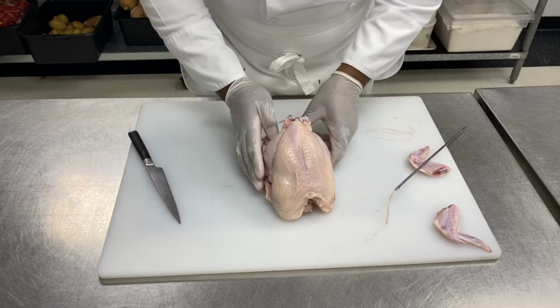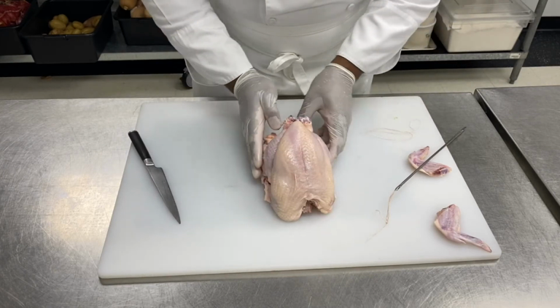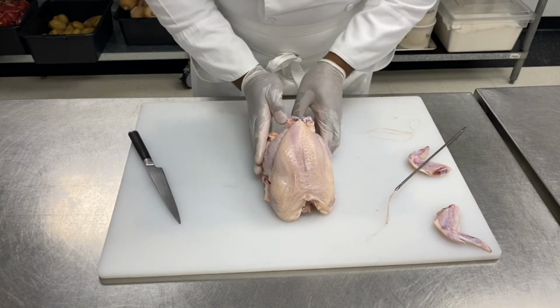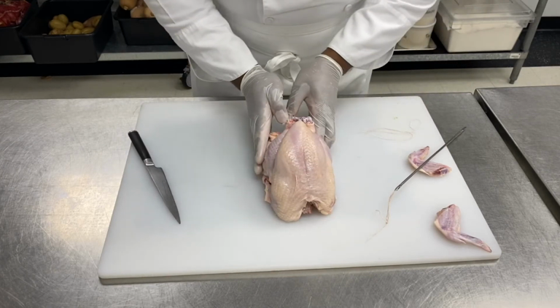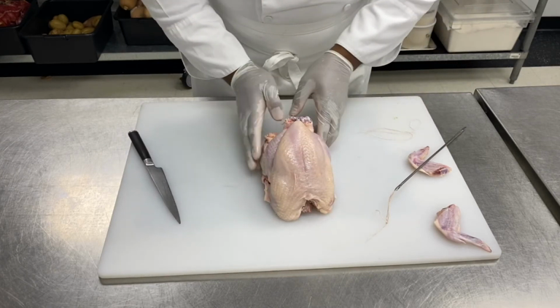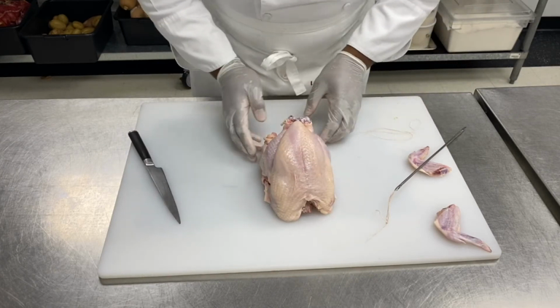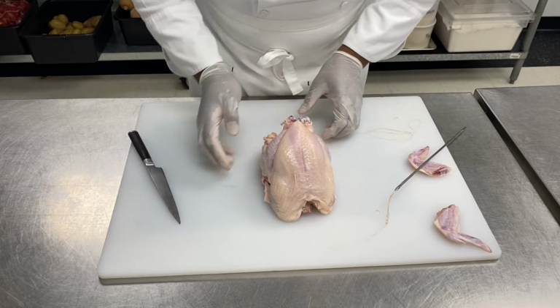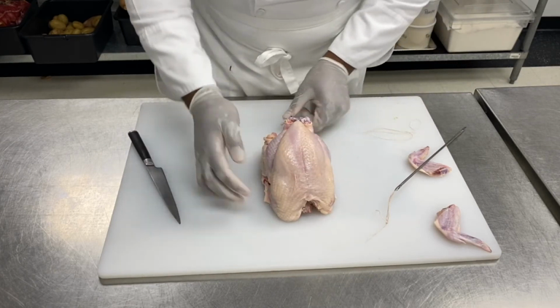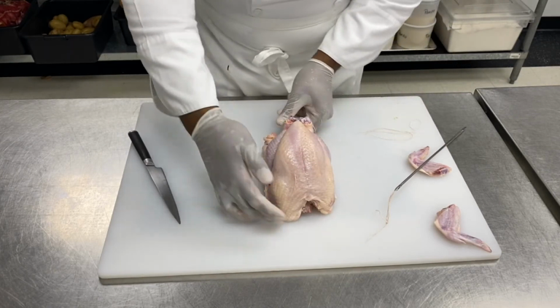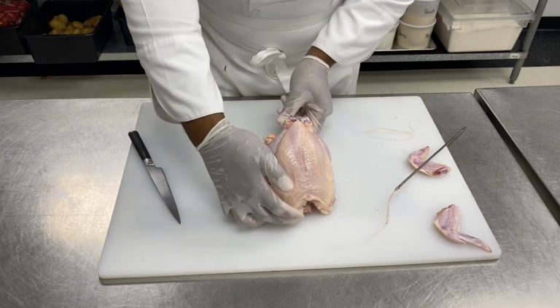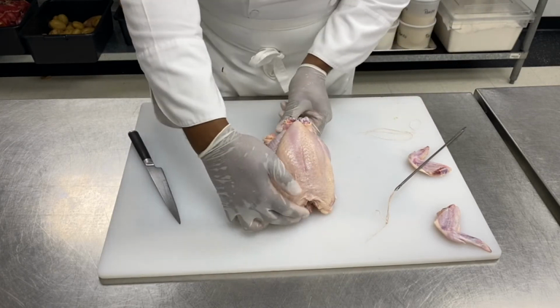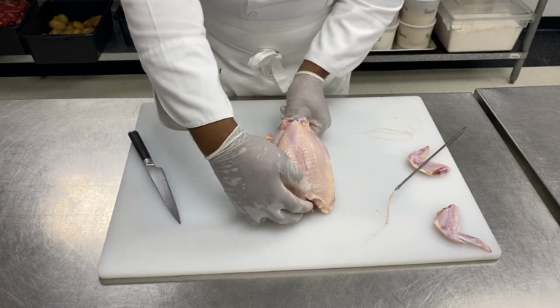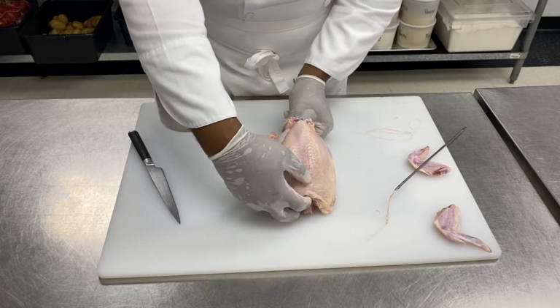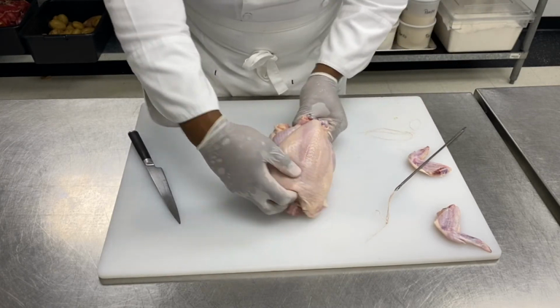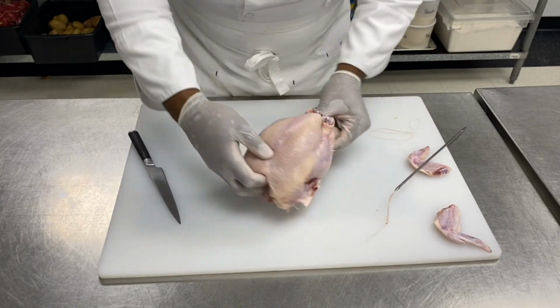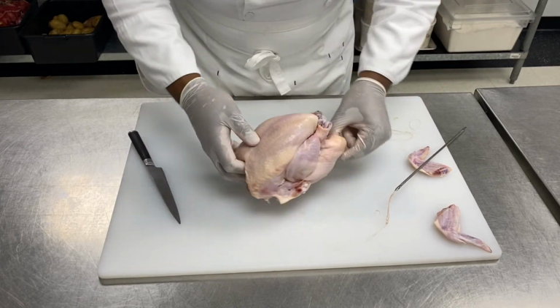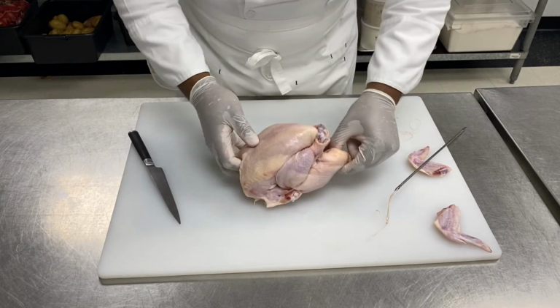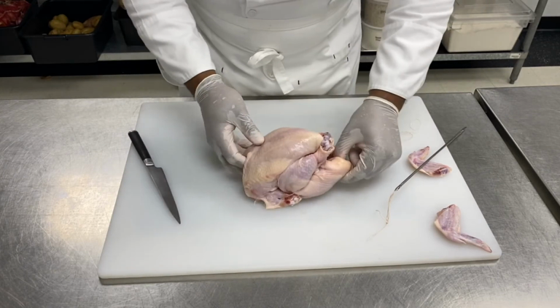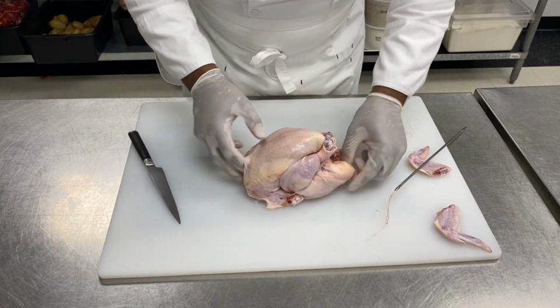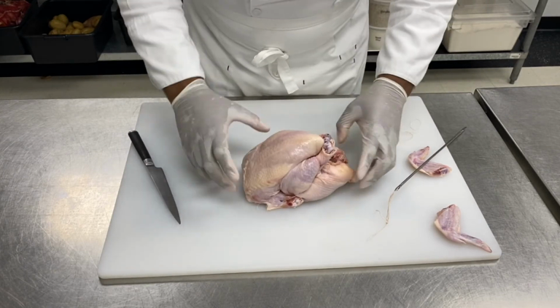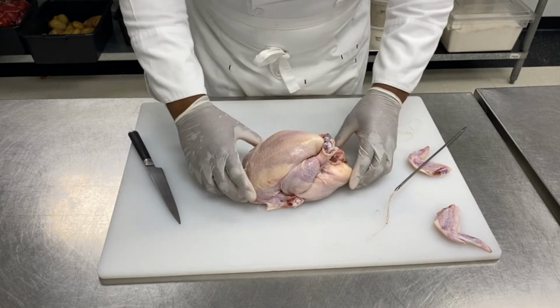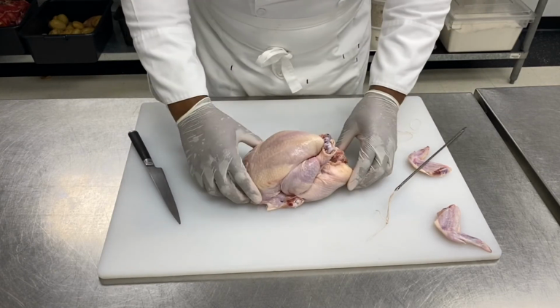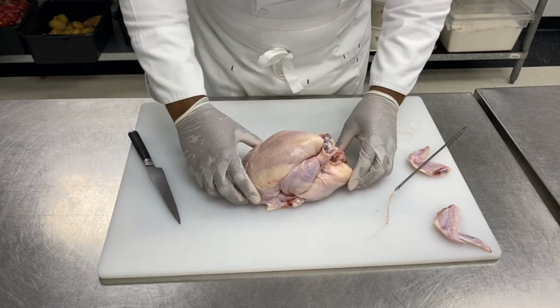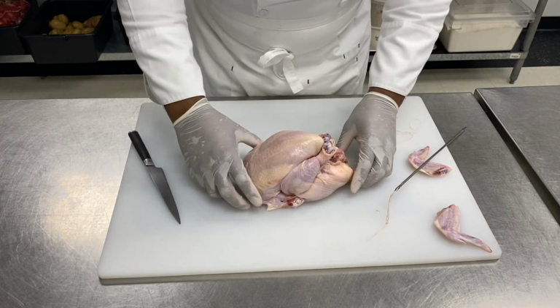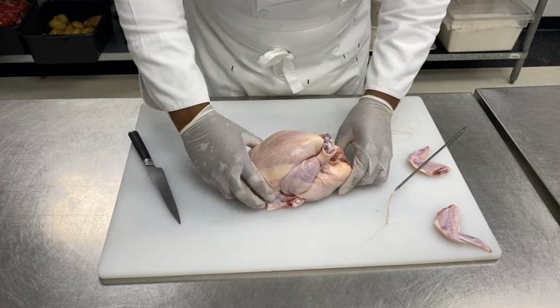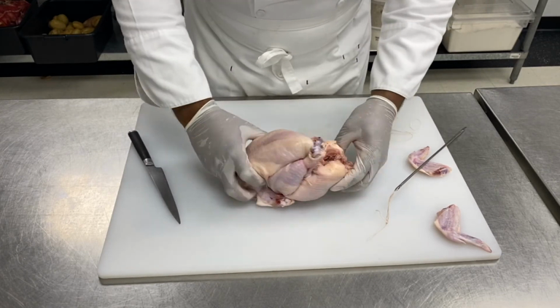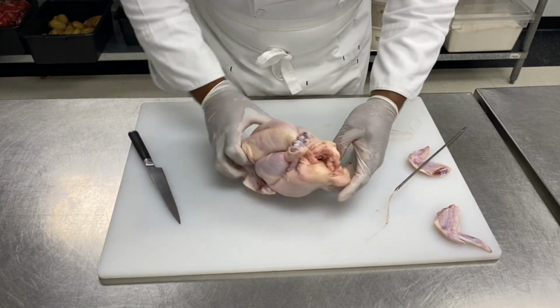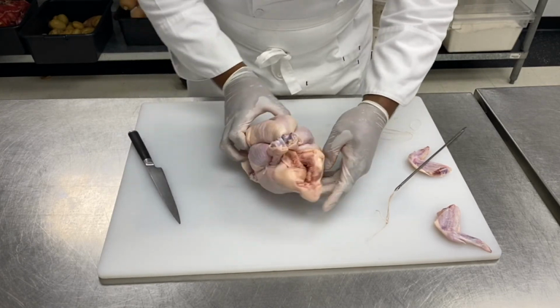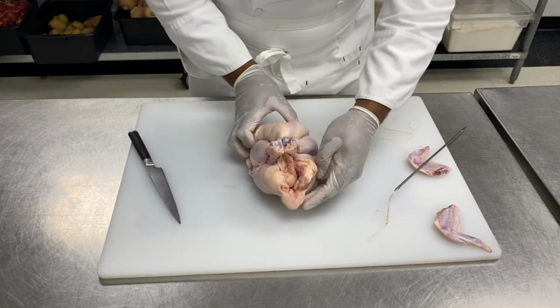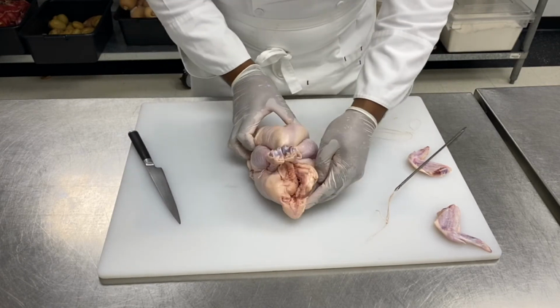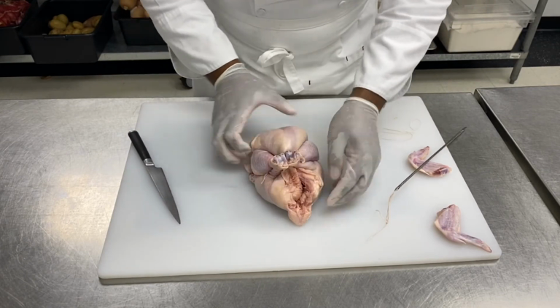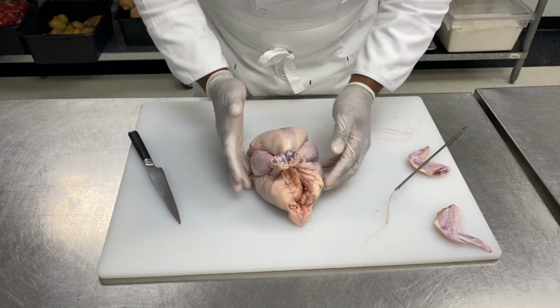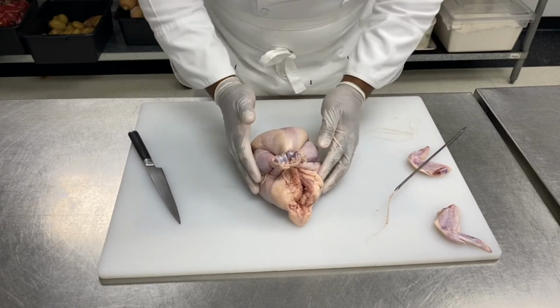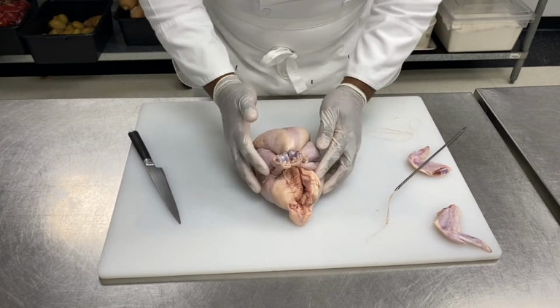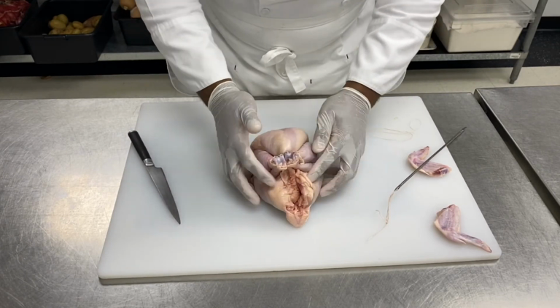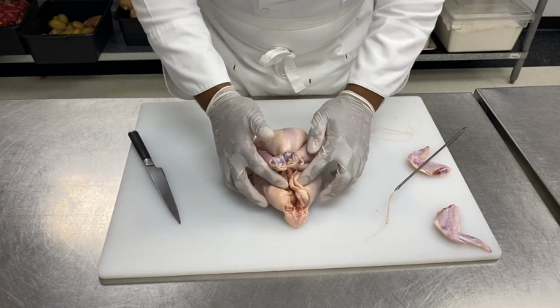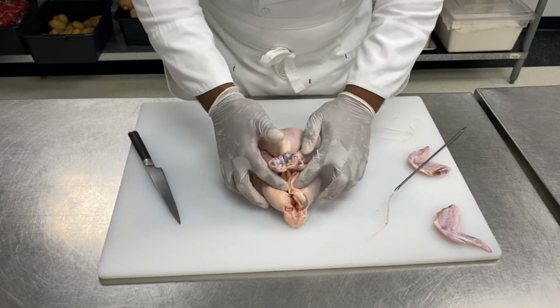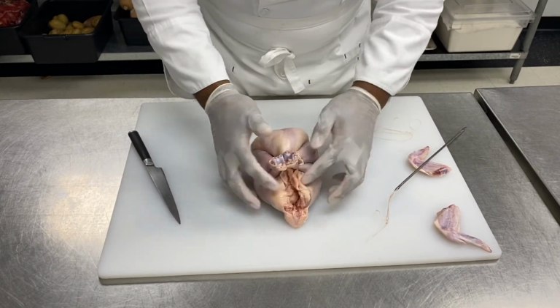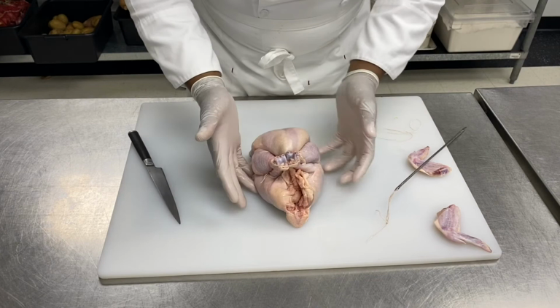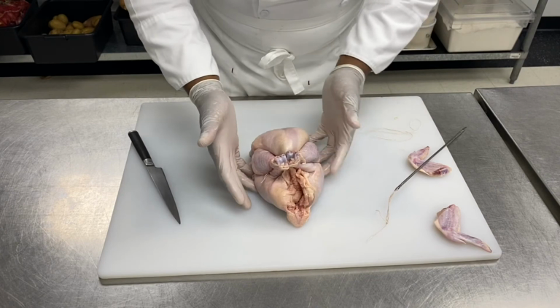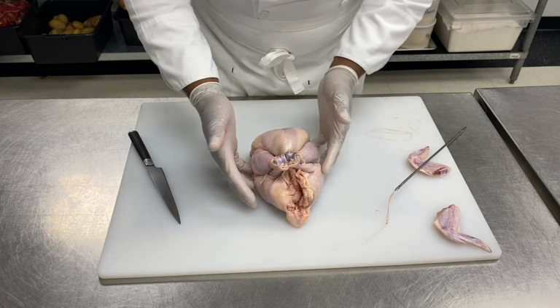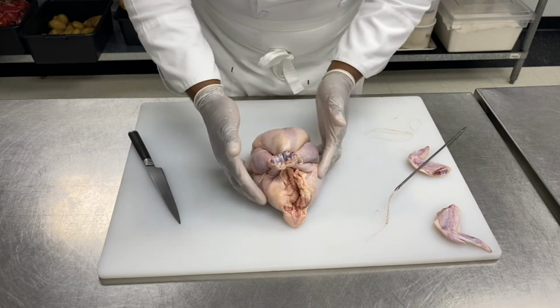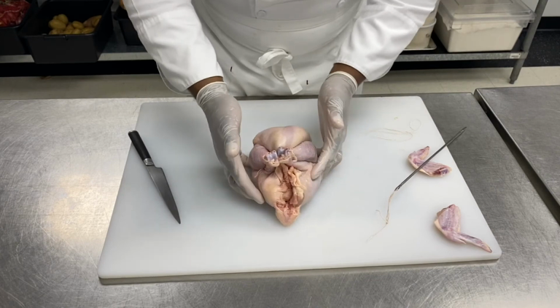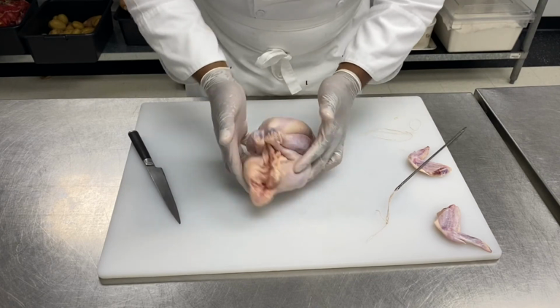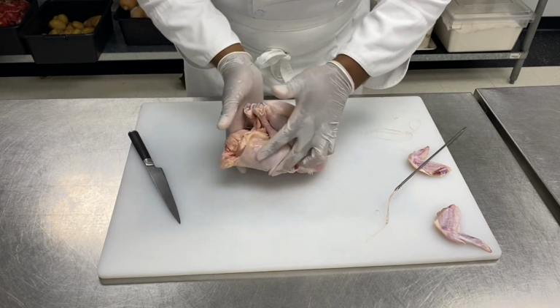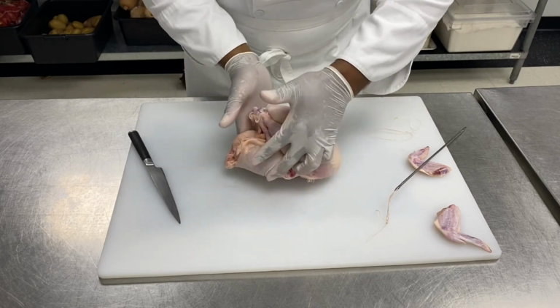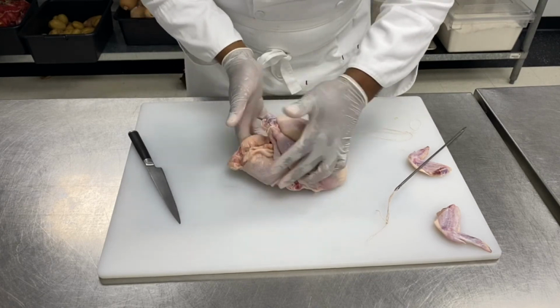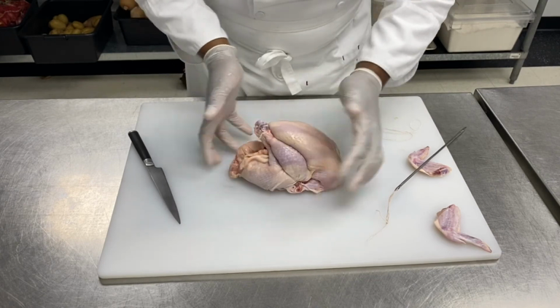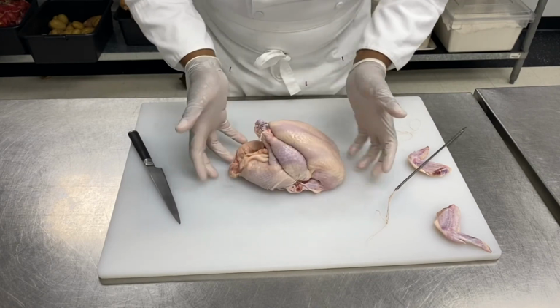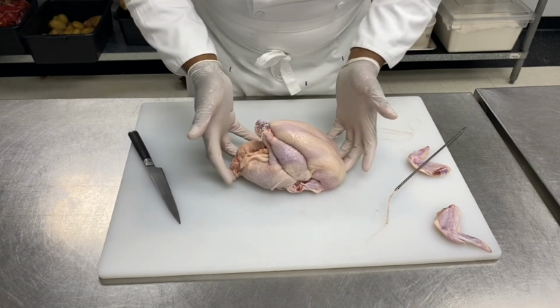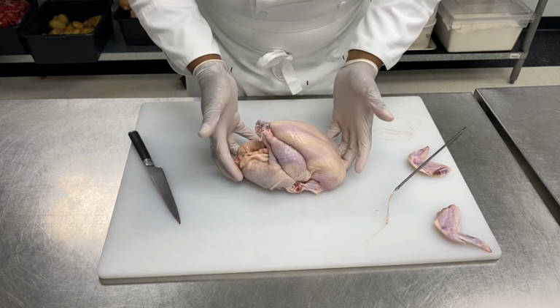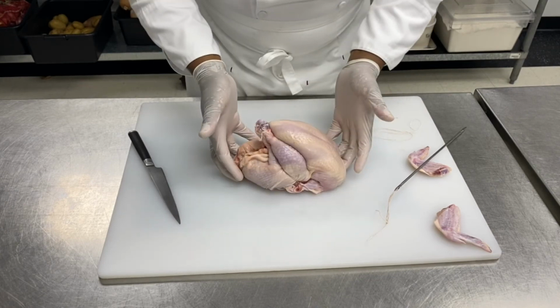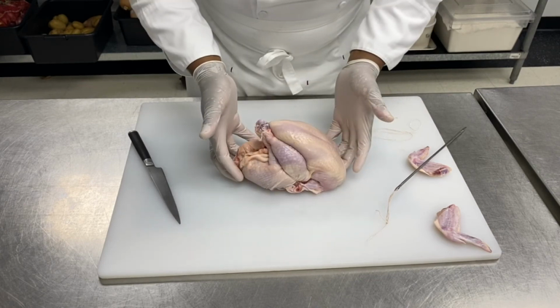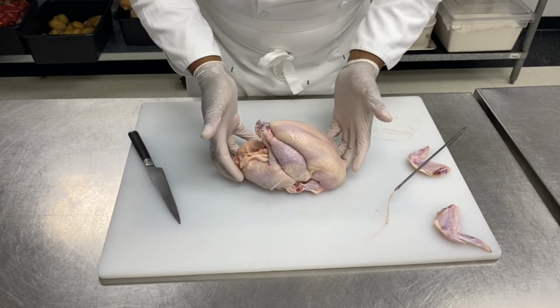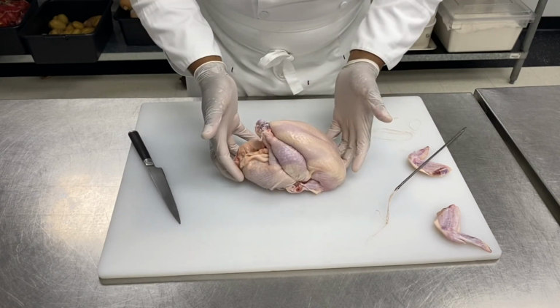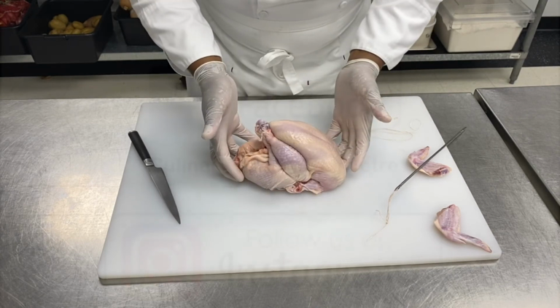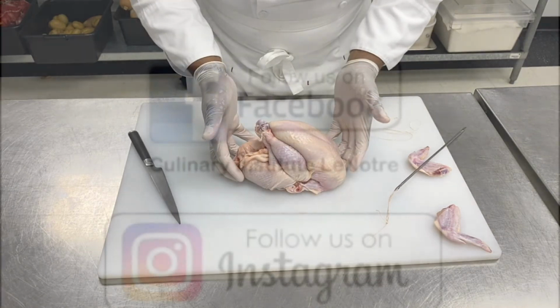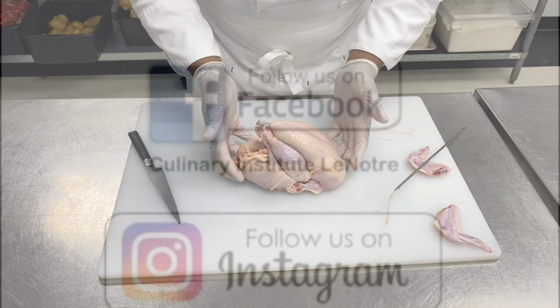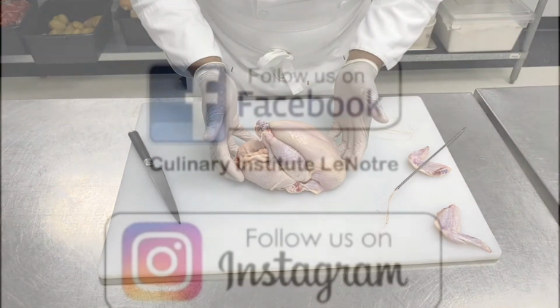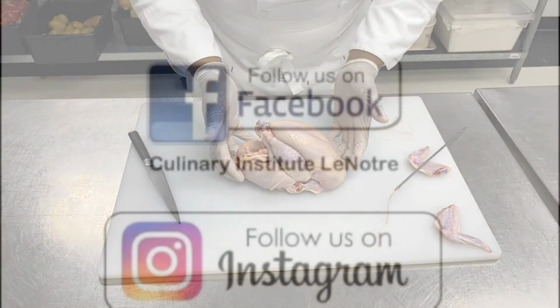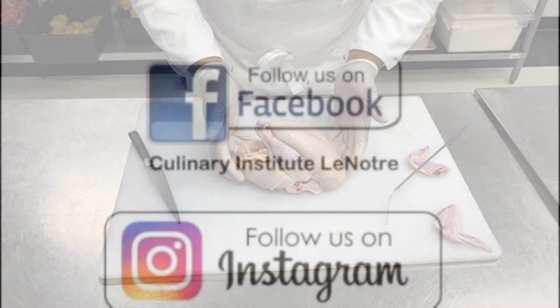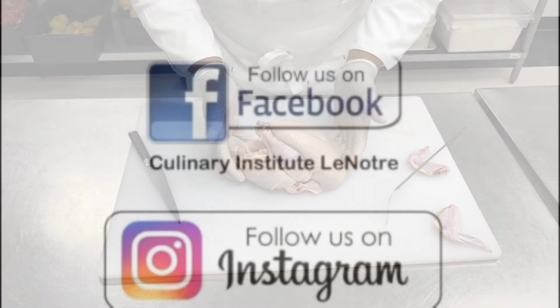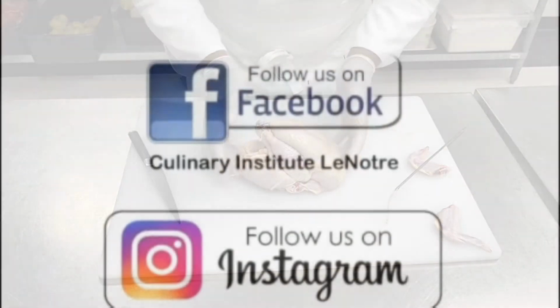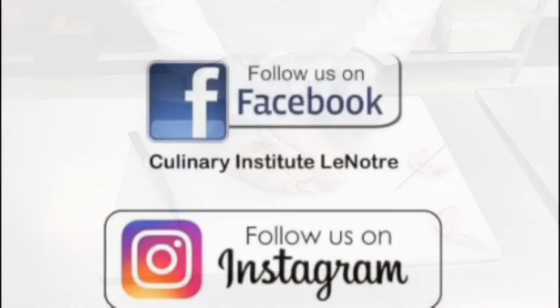Now I've got a trussed chicken. OK, thank you. I'll see you next time.